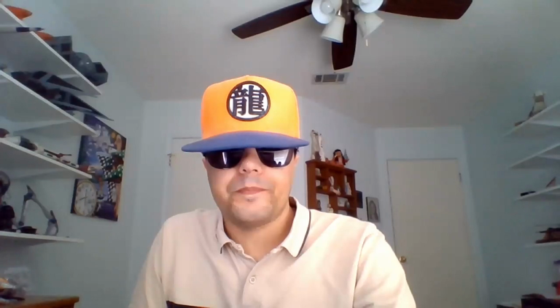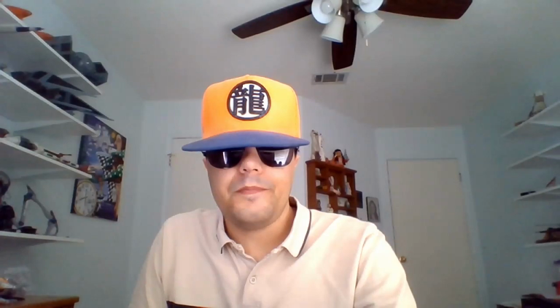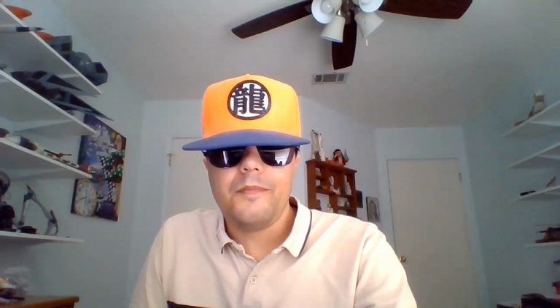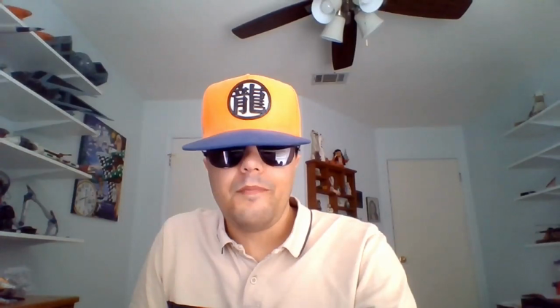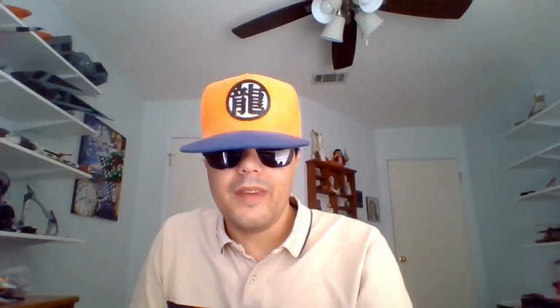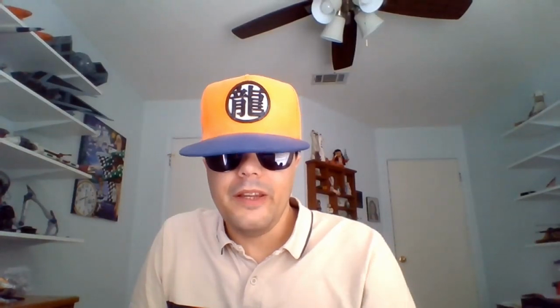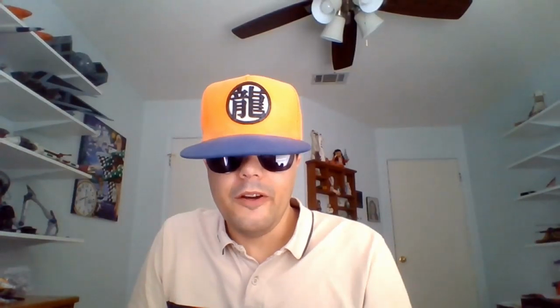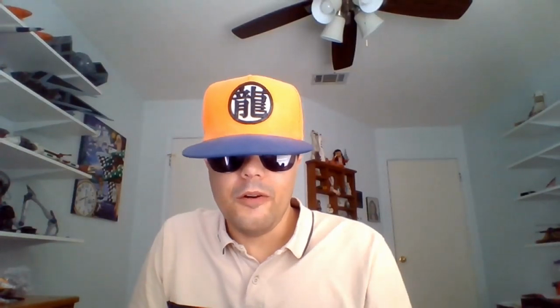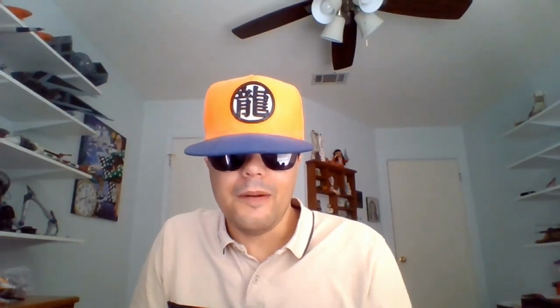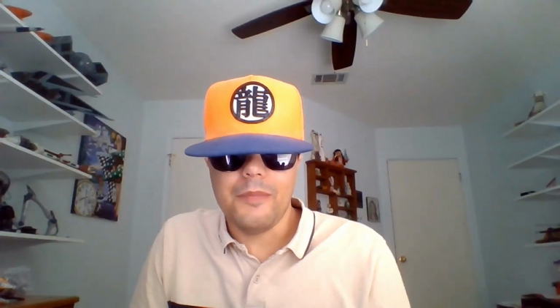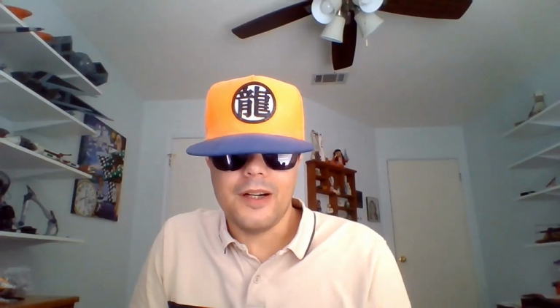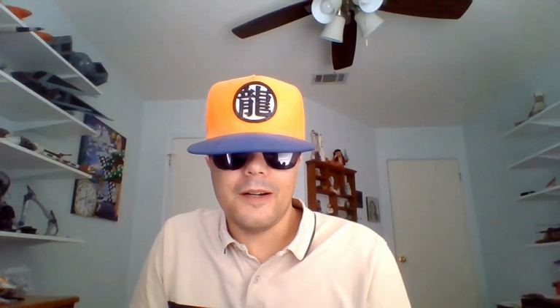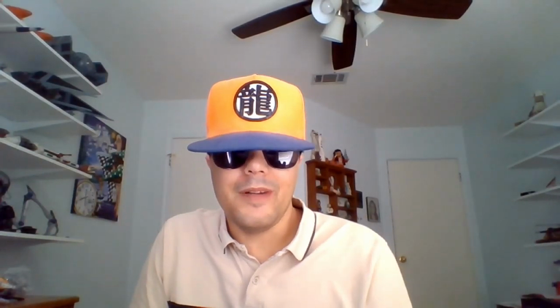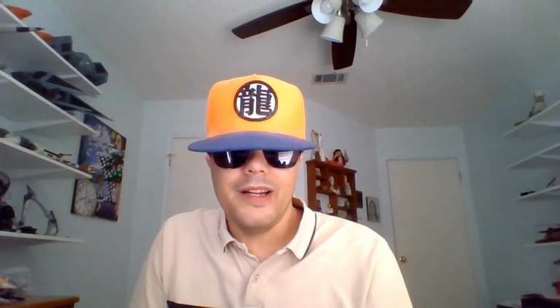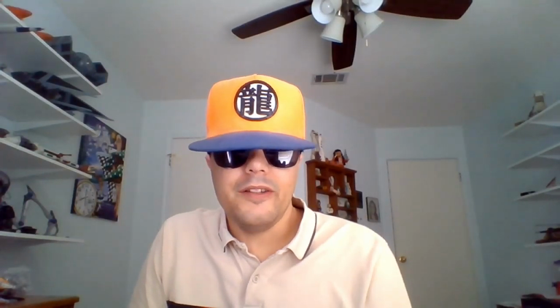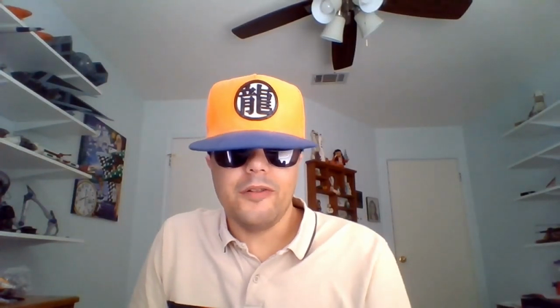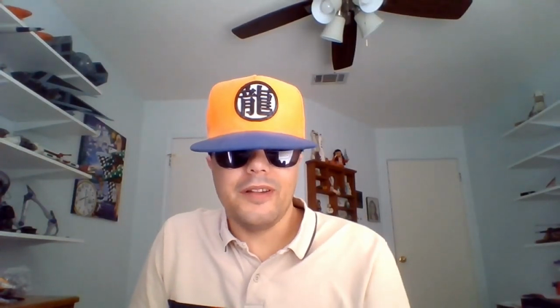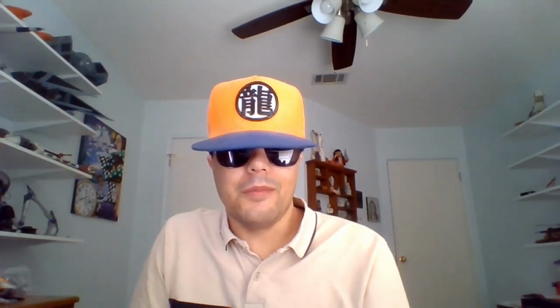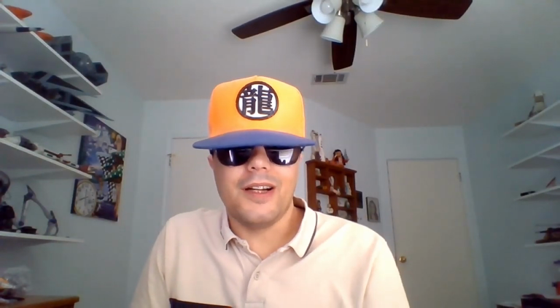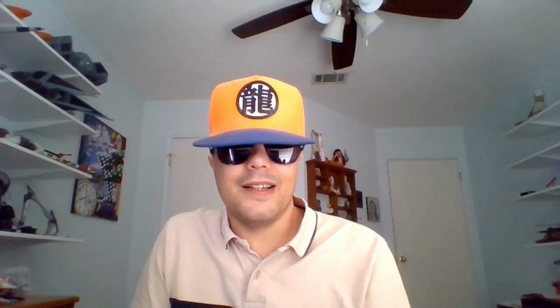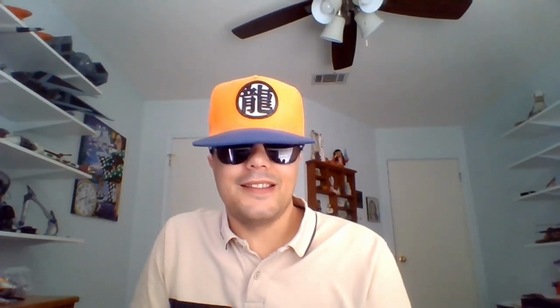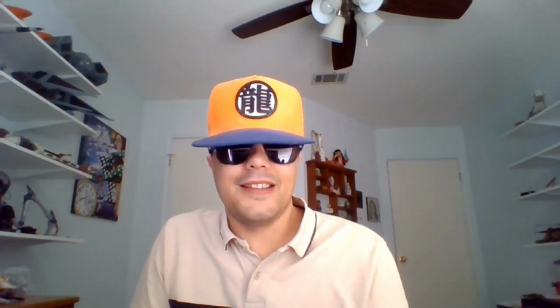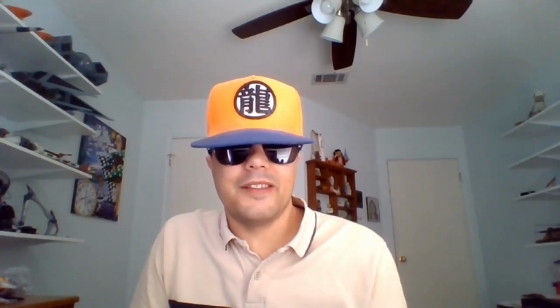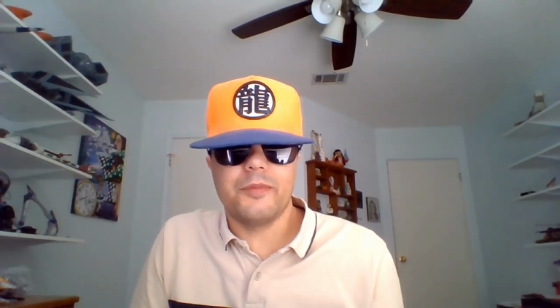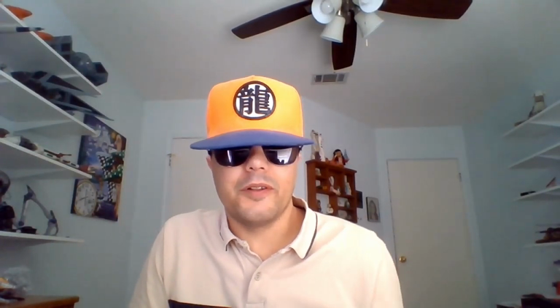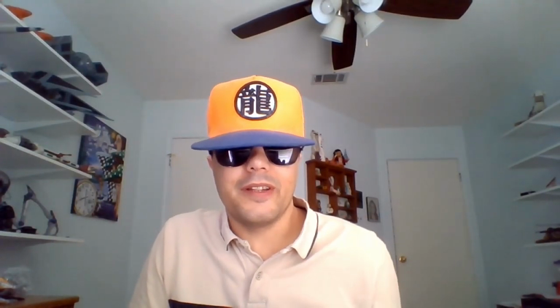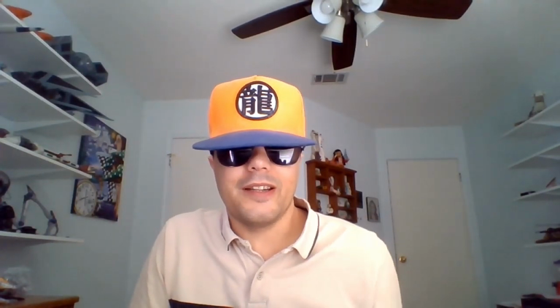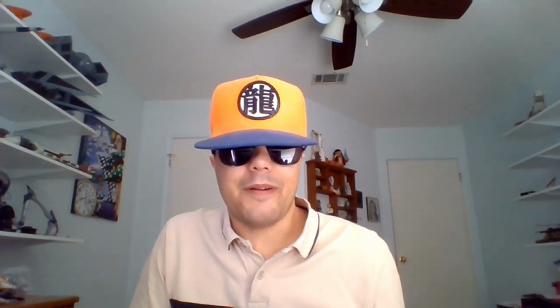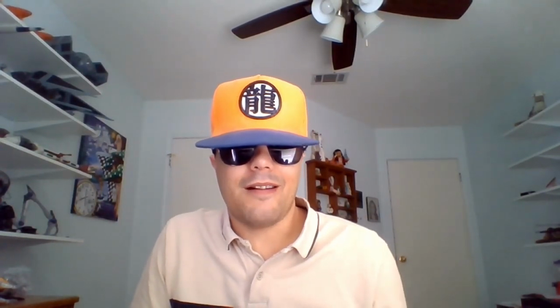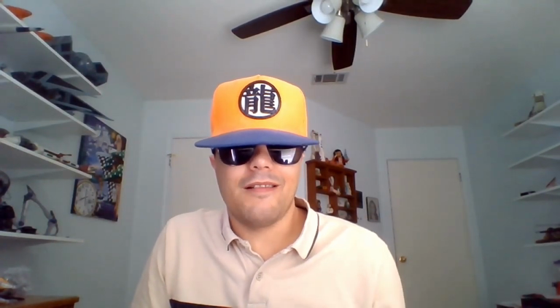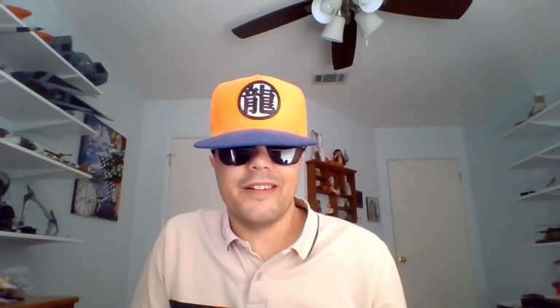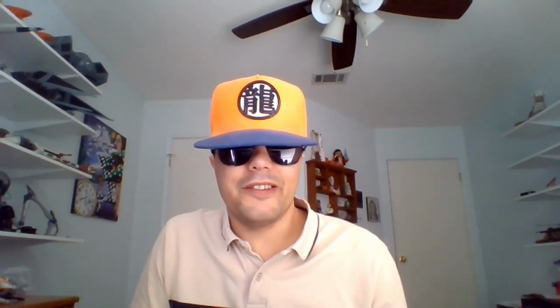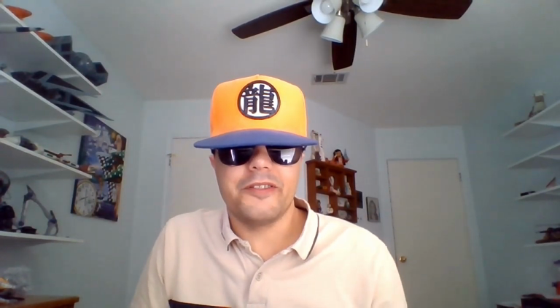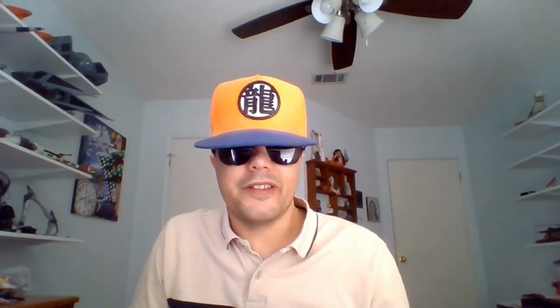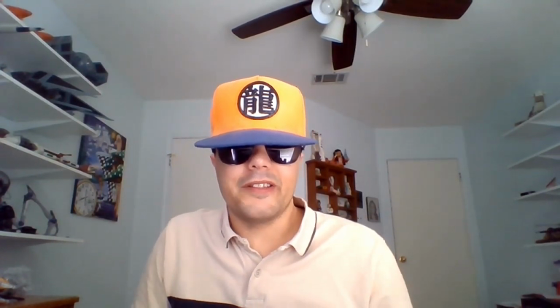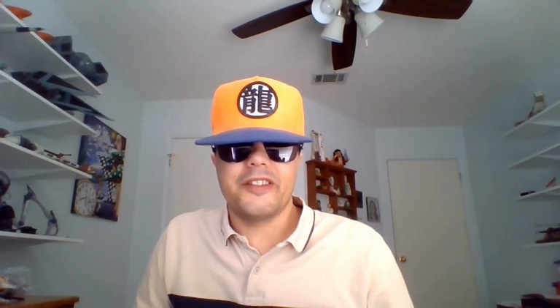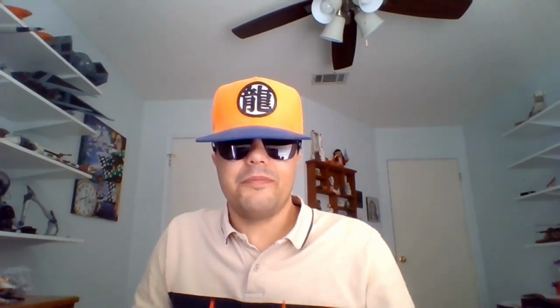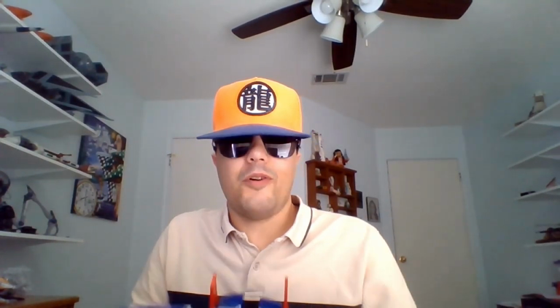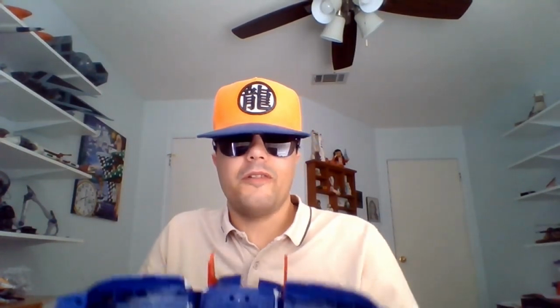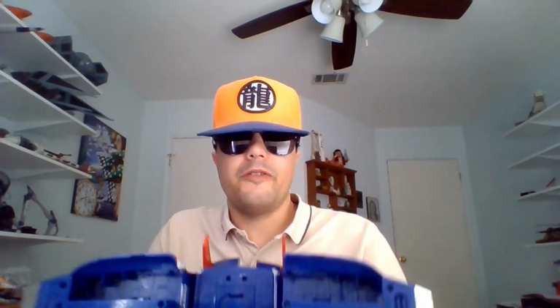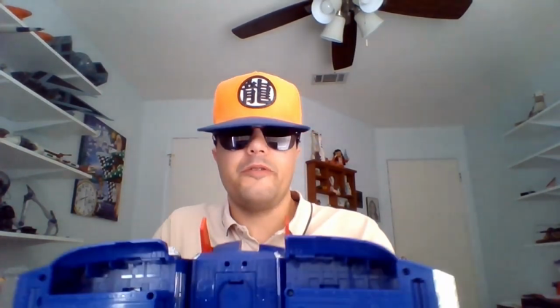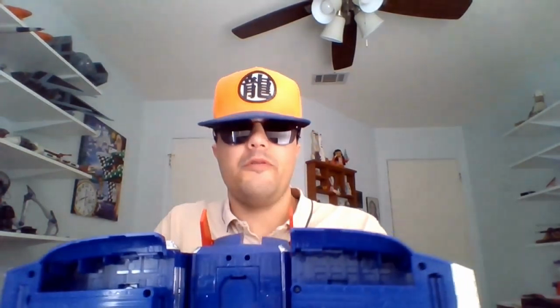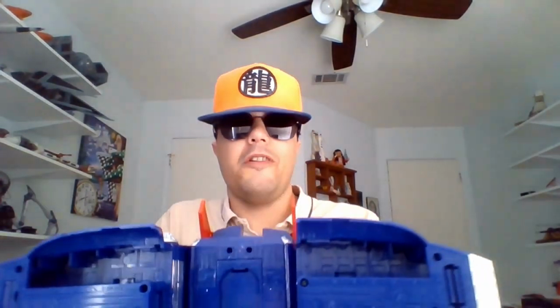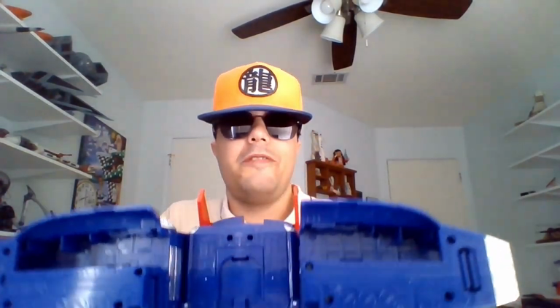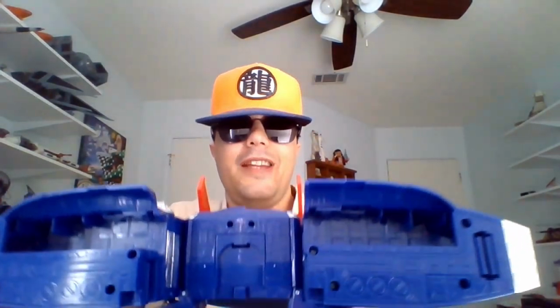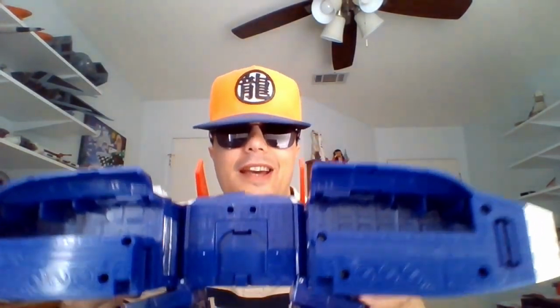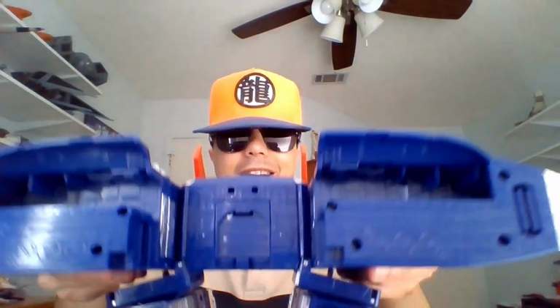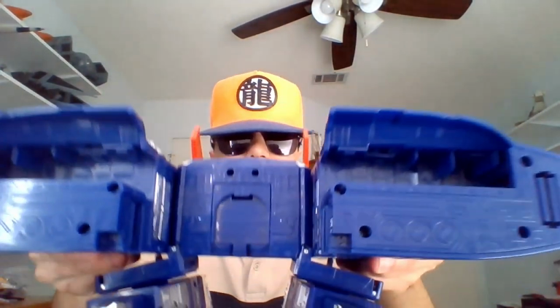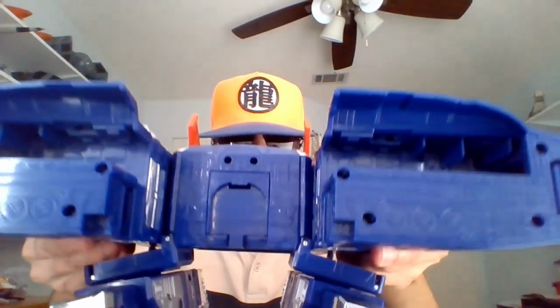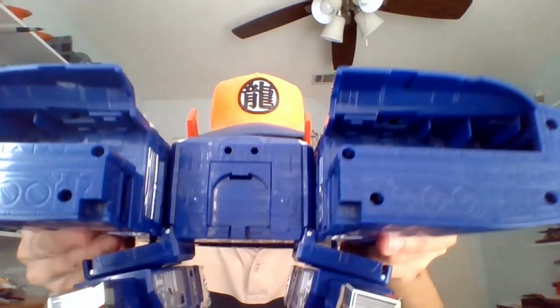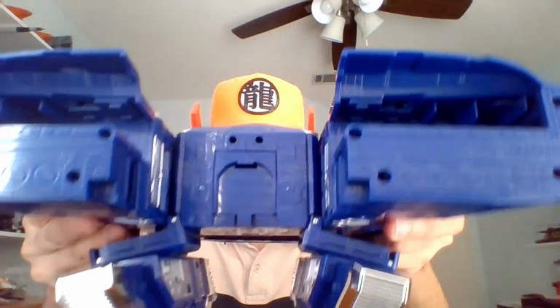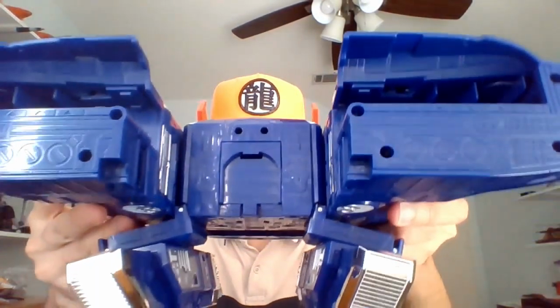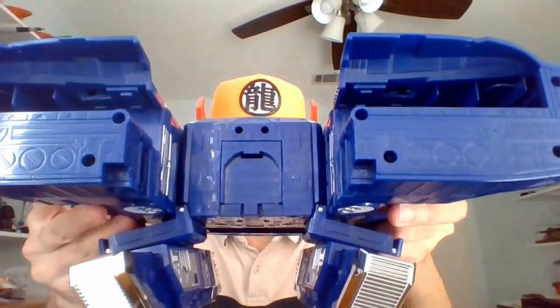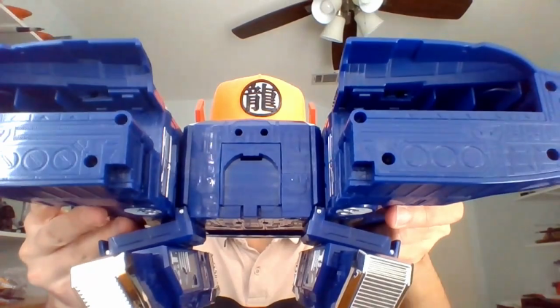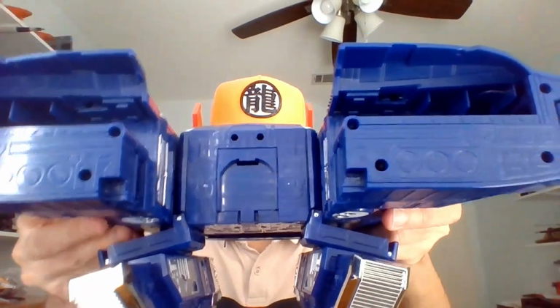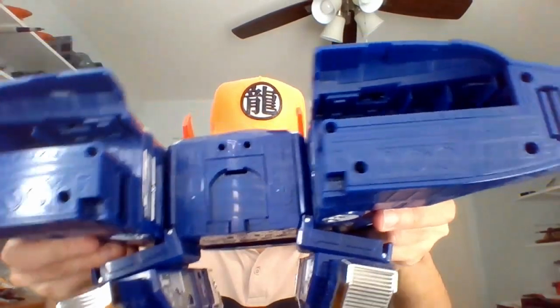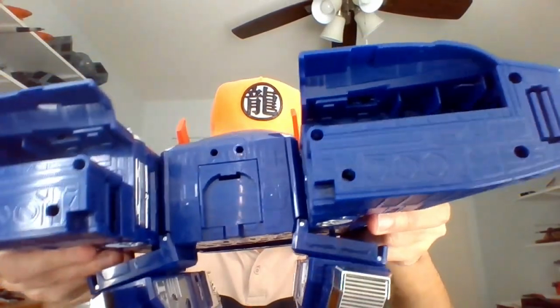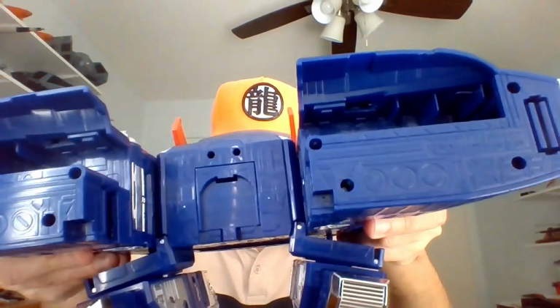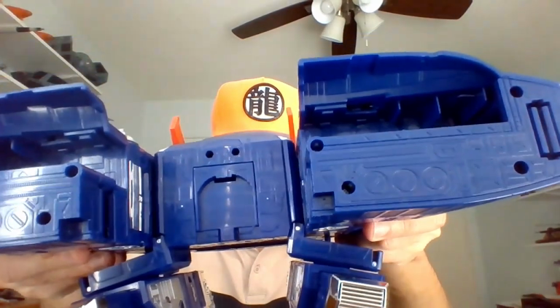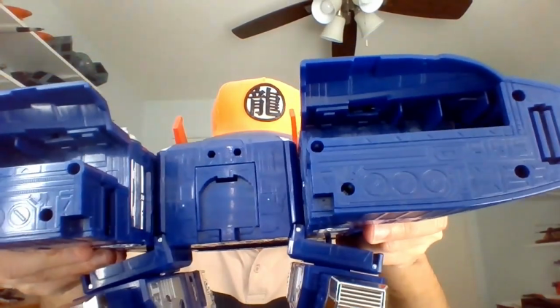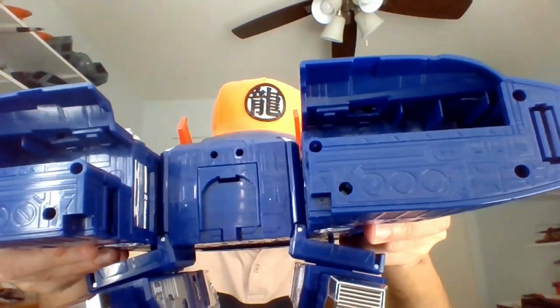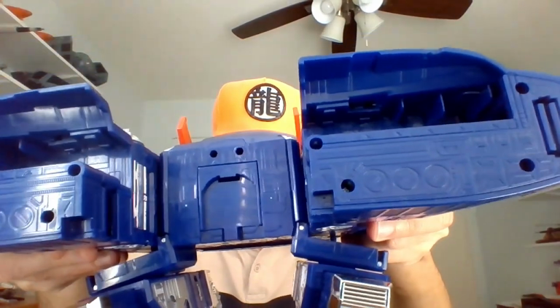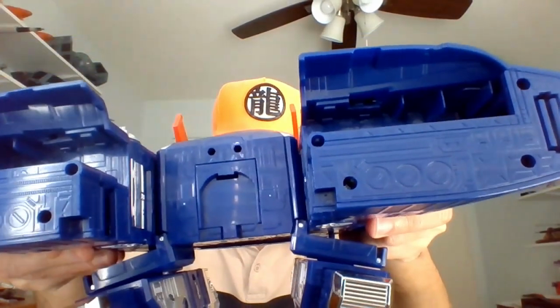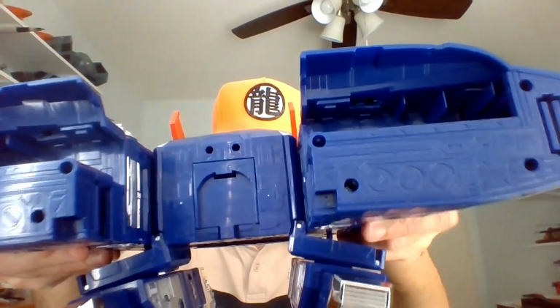Yo, I'm Bob. Totally blind since birth, into Power Rangers. This is part two of the Astro Megazord review.